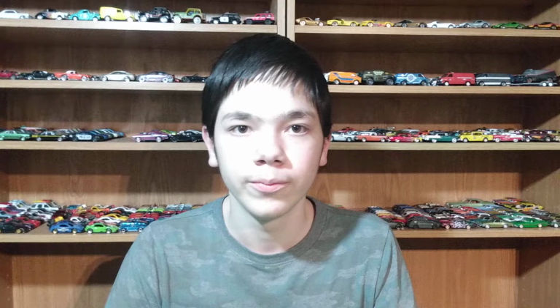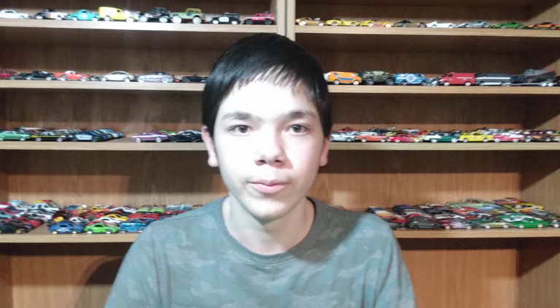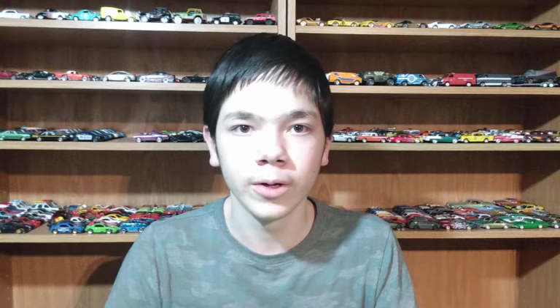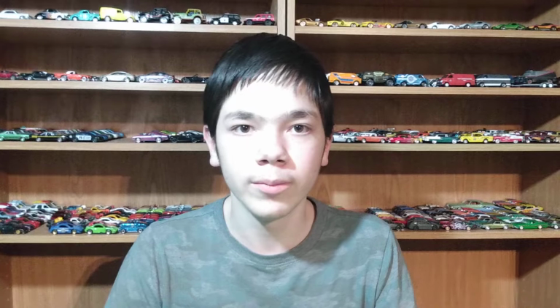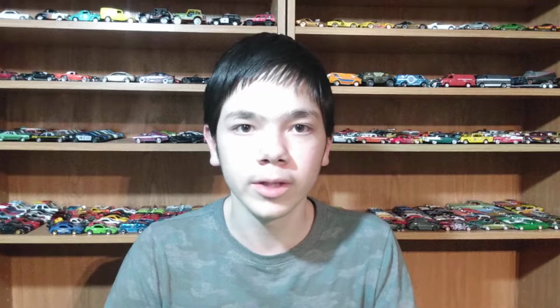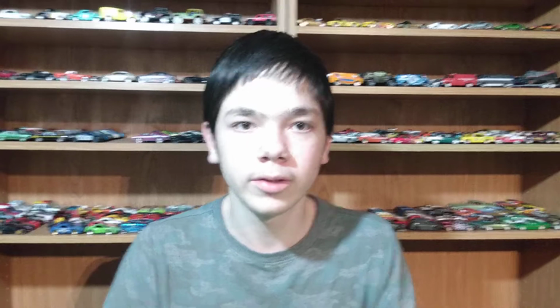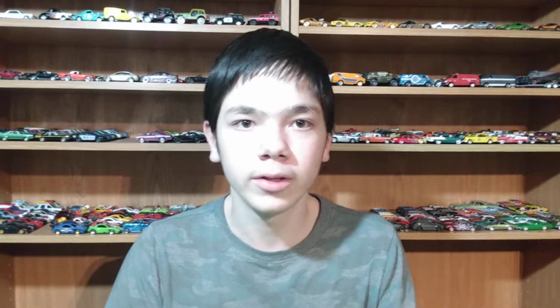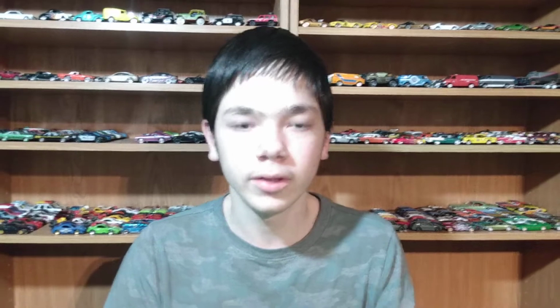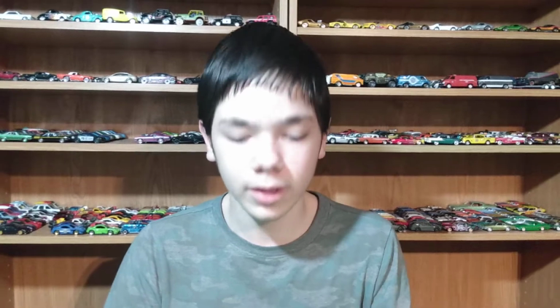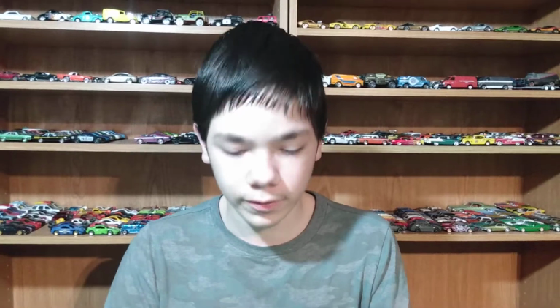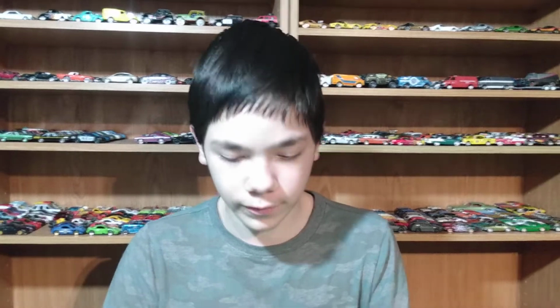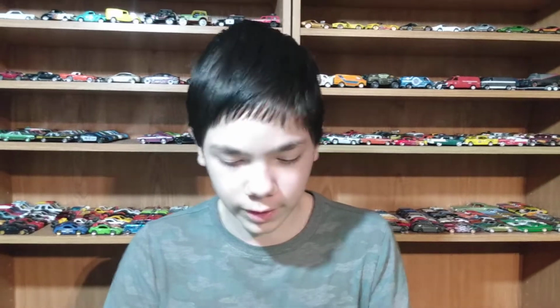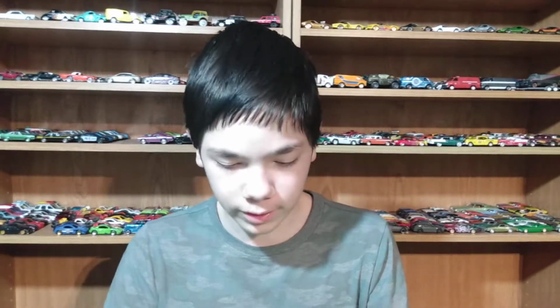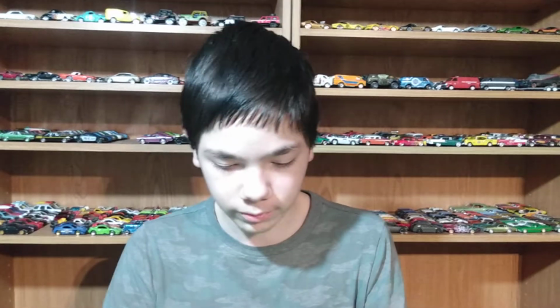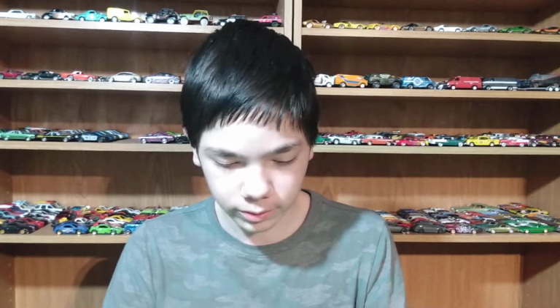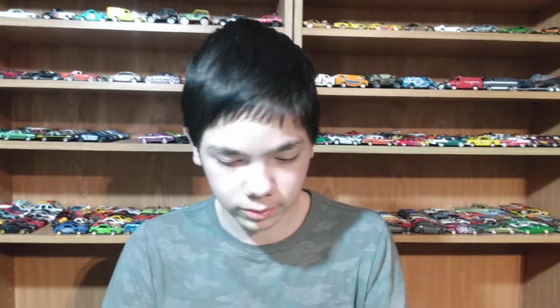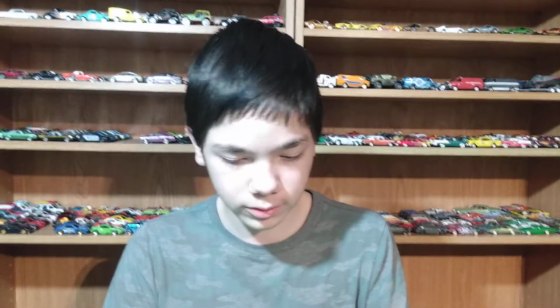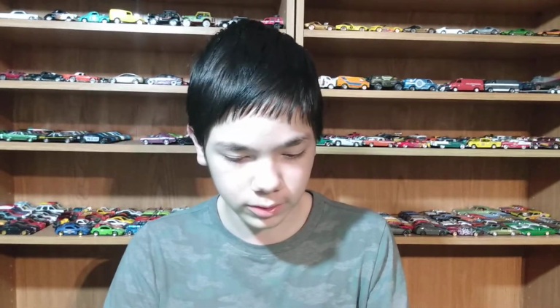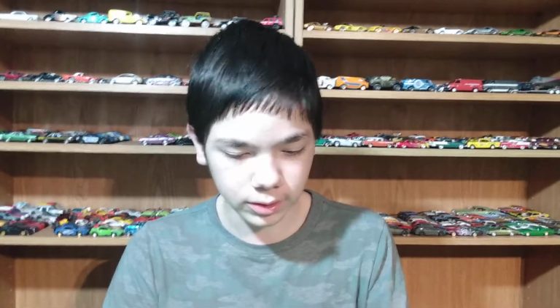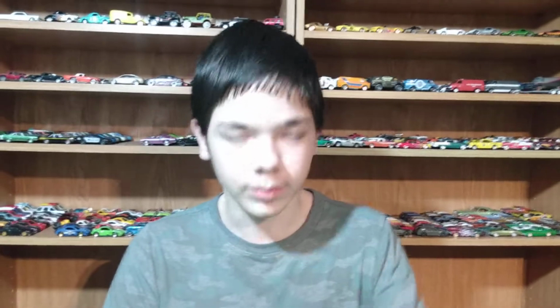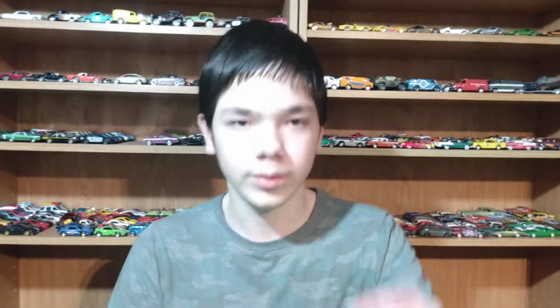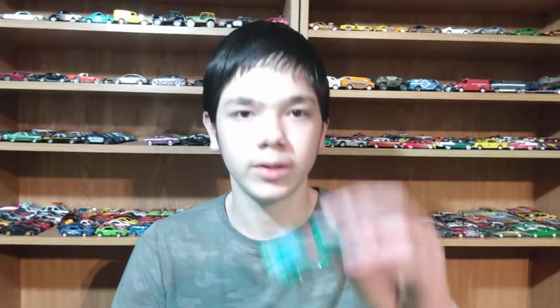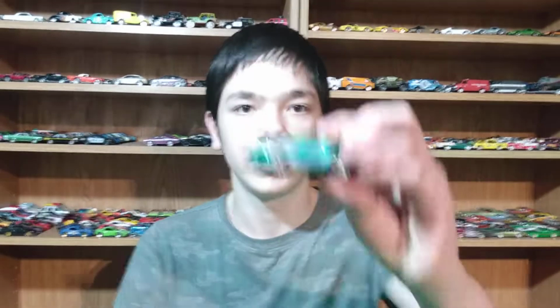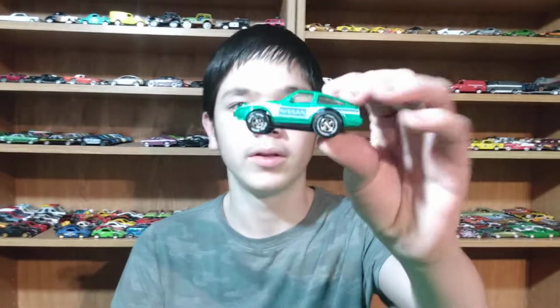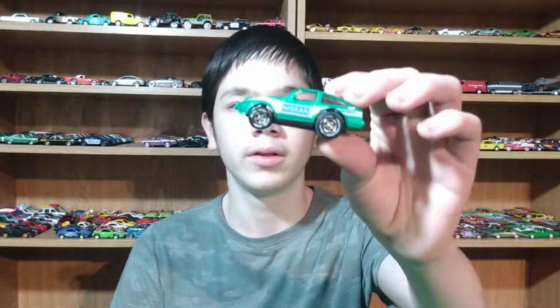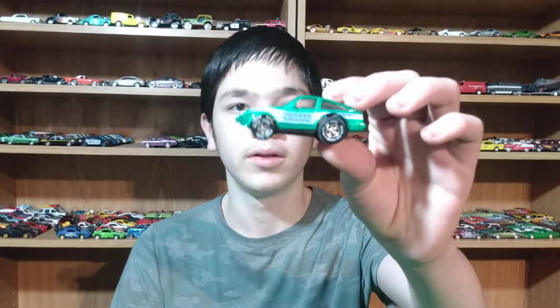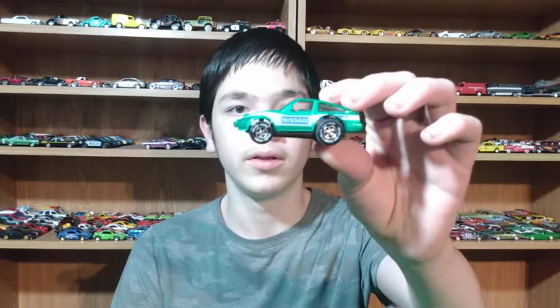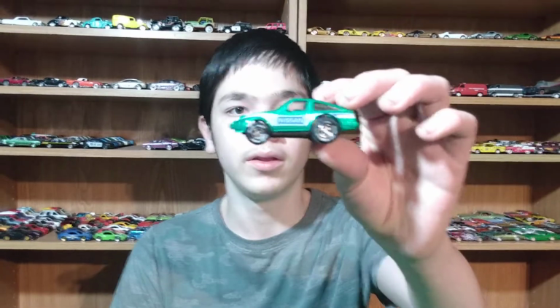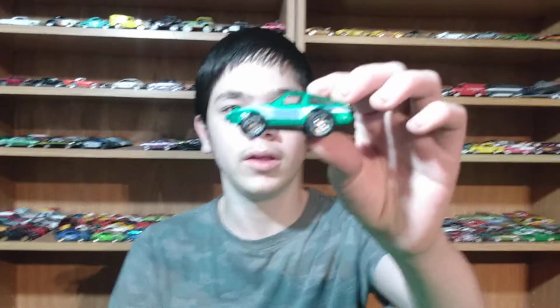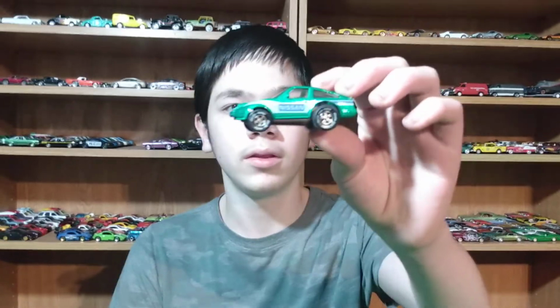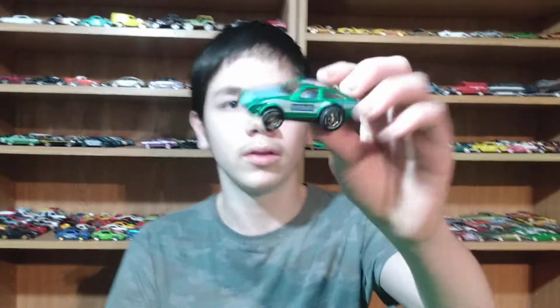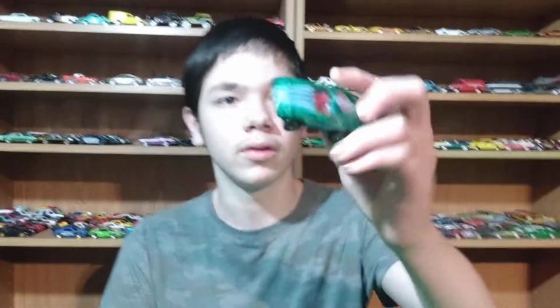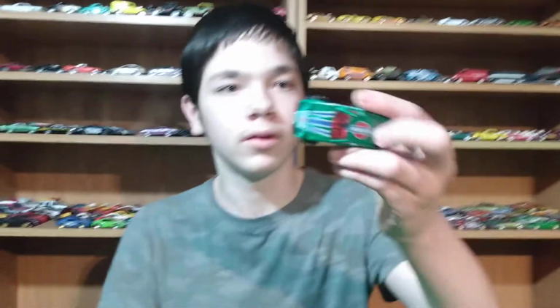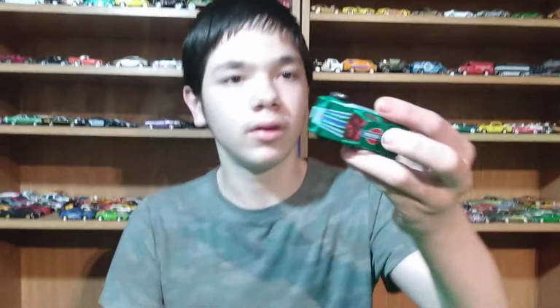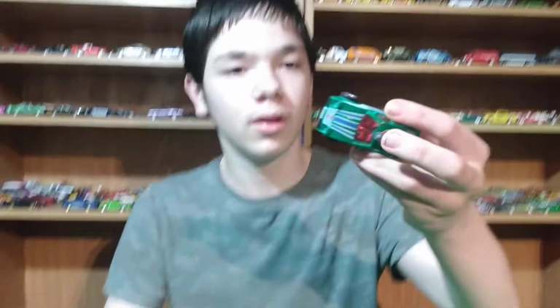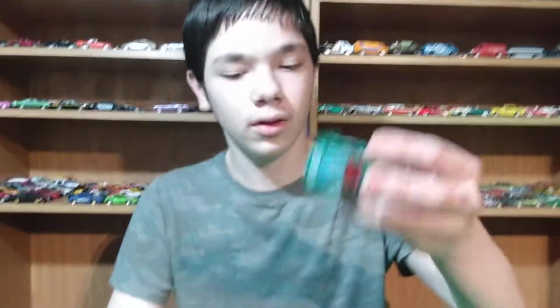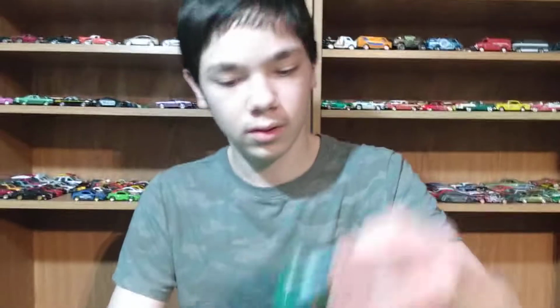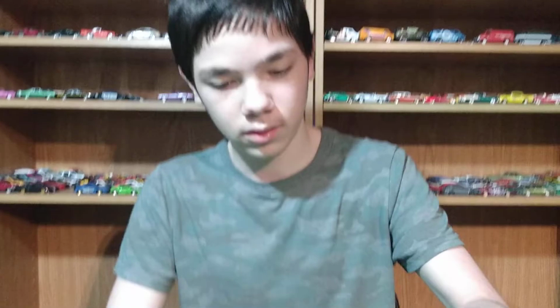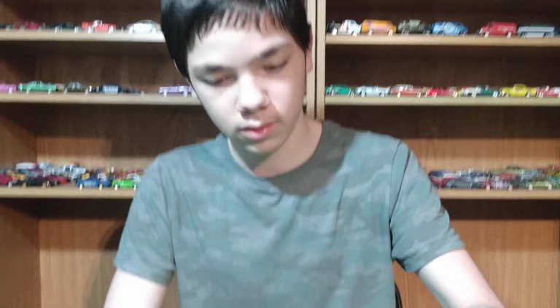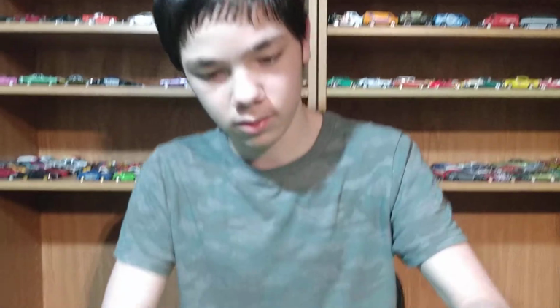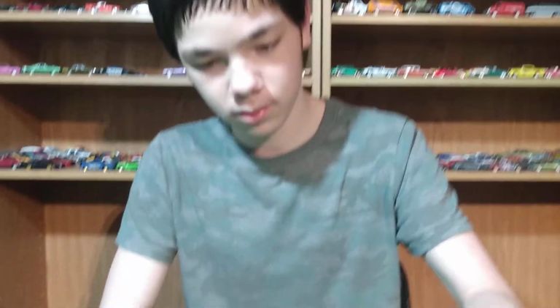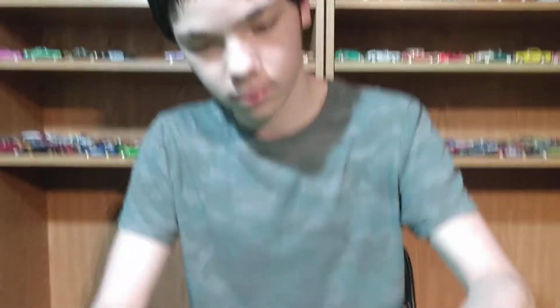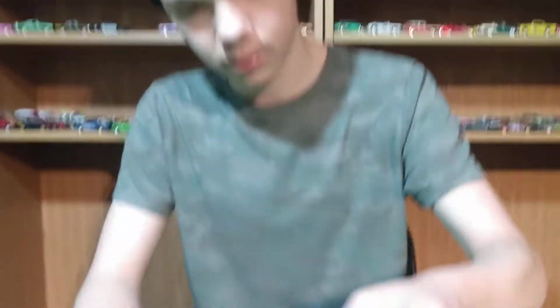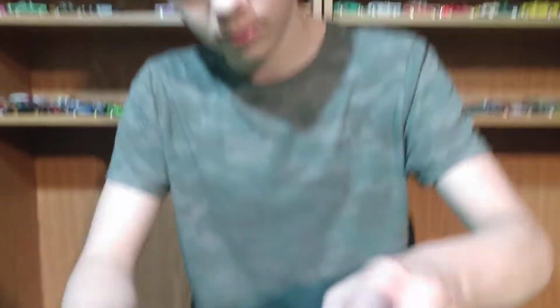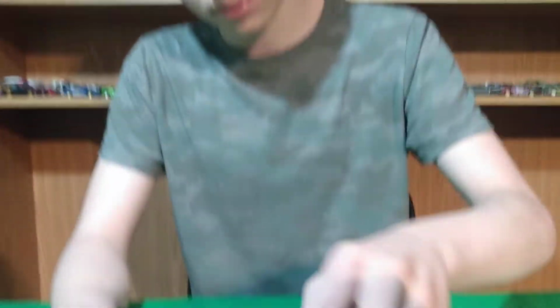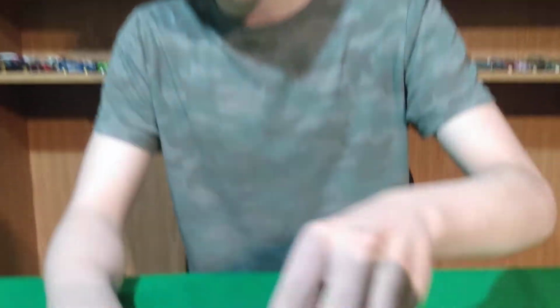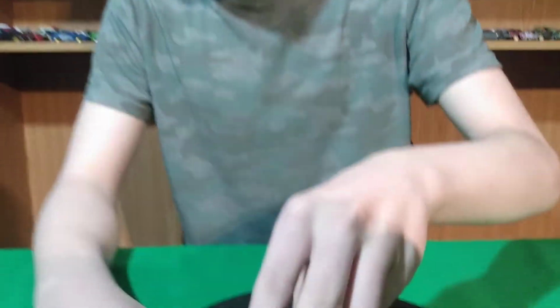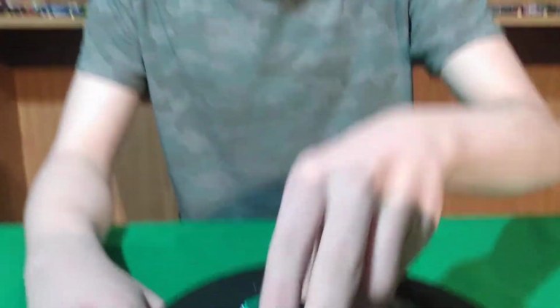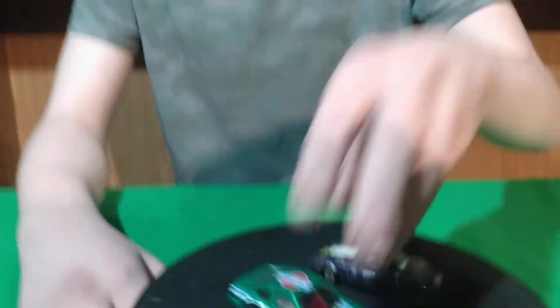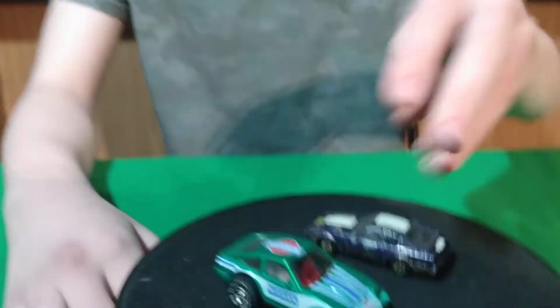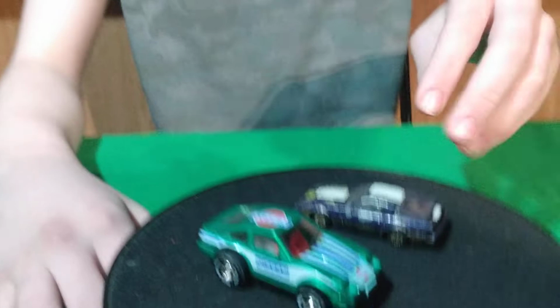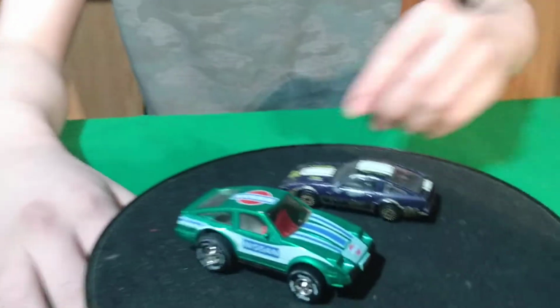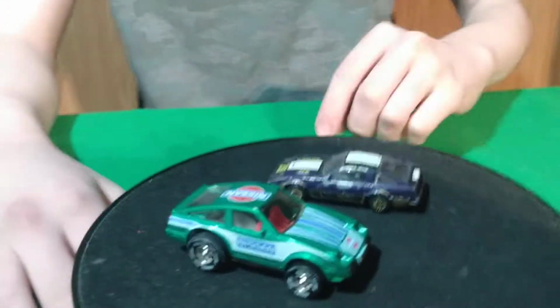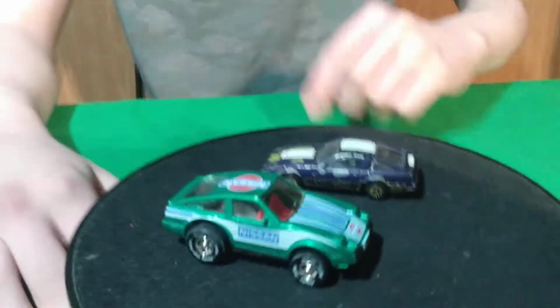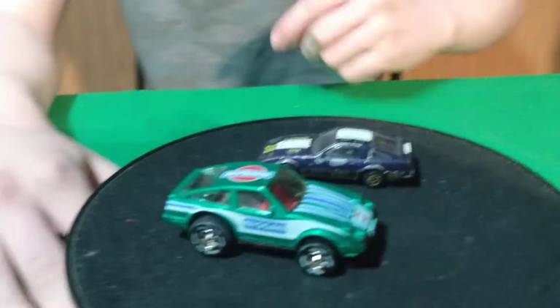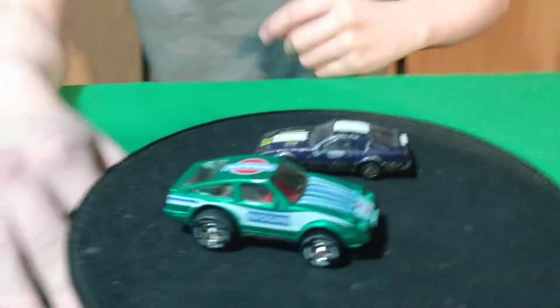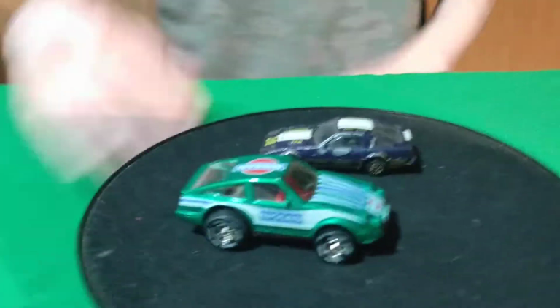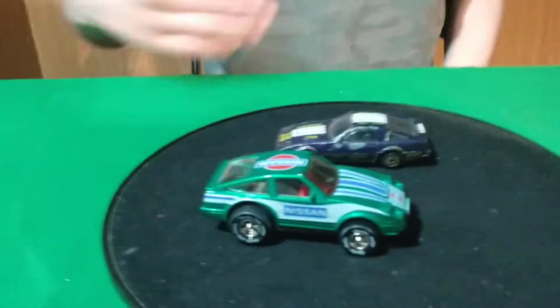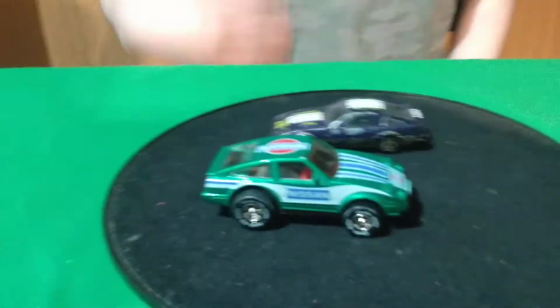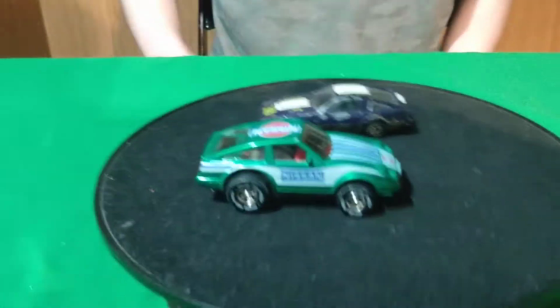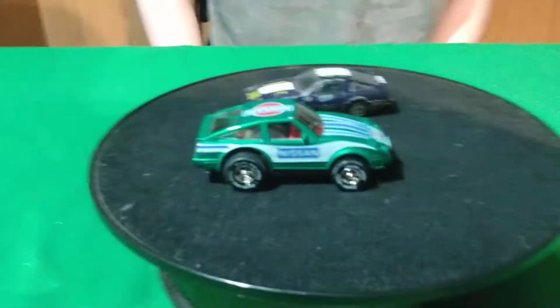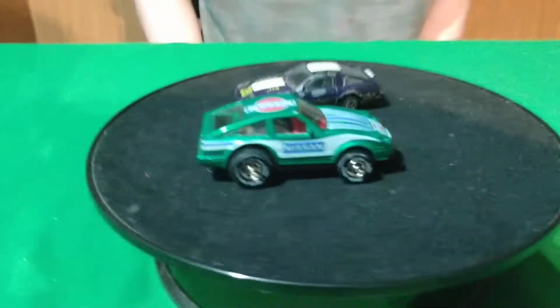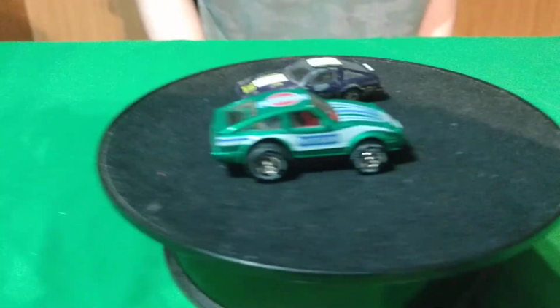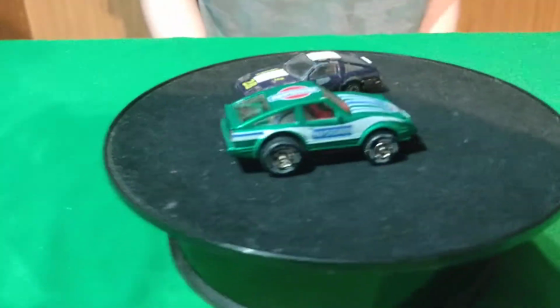Welcome back to another video. We're doing some Nissan 300ZX here.